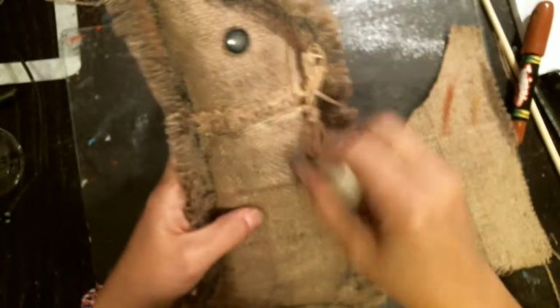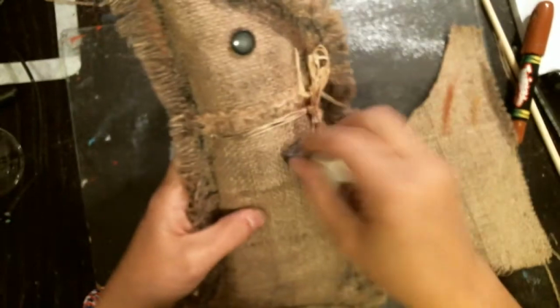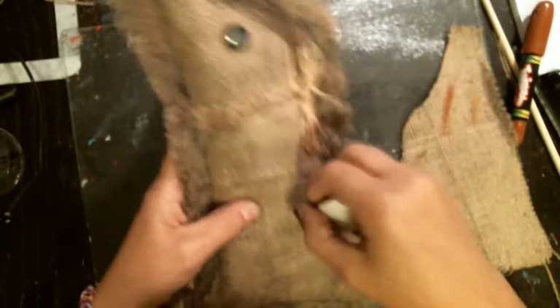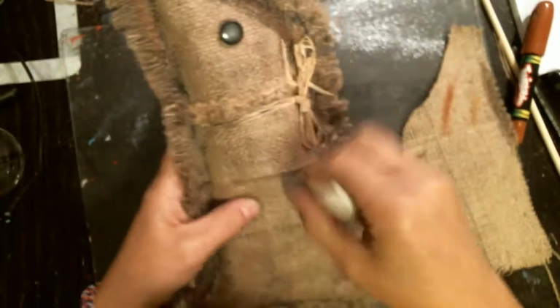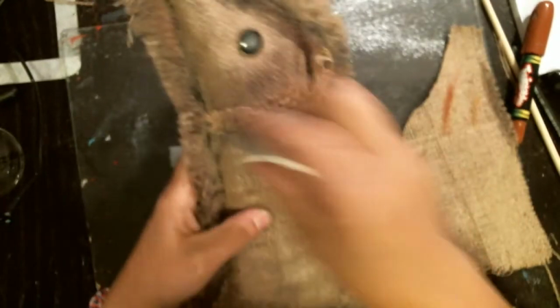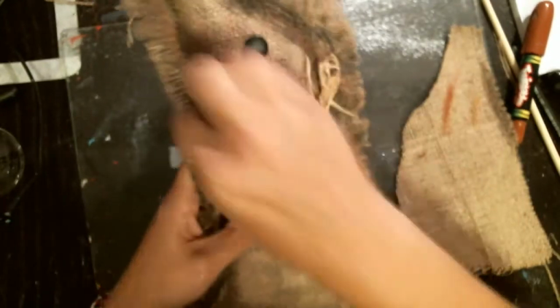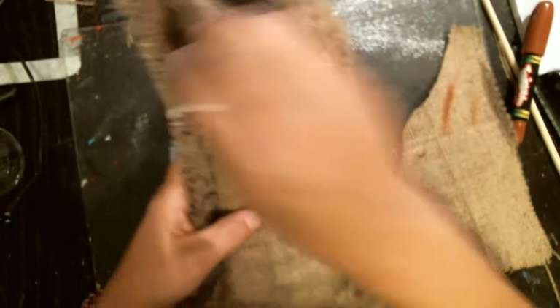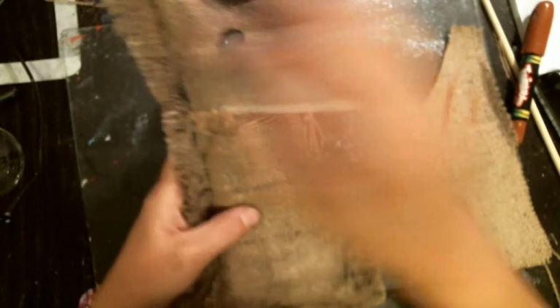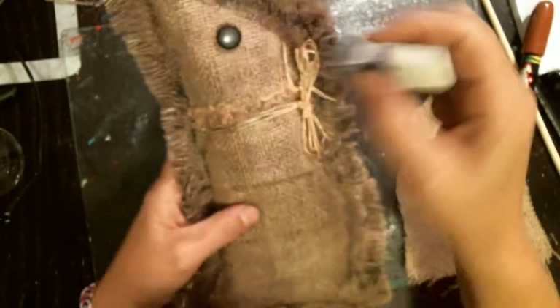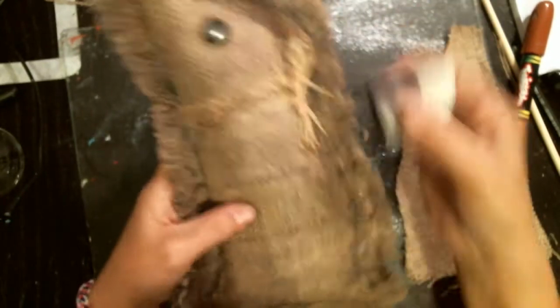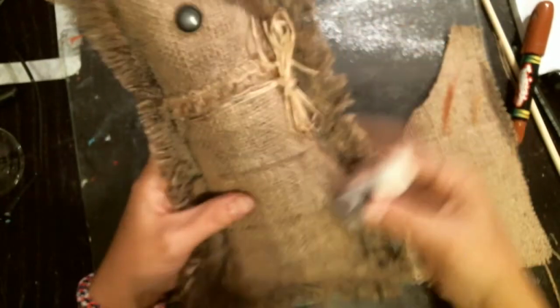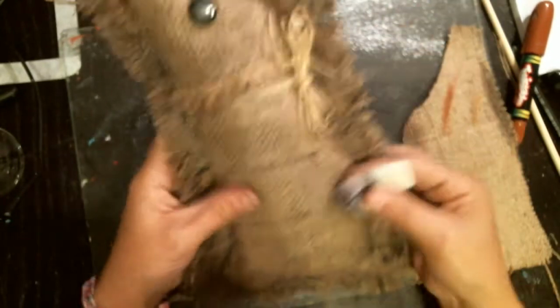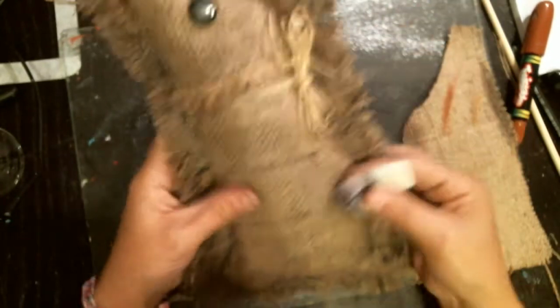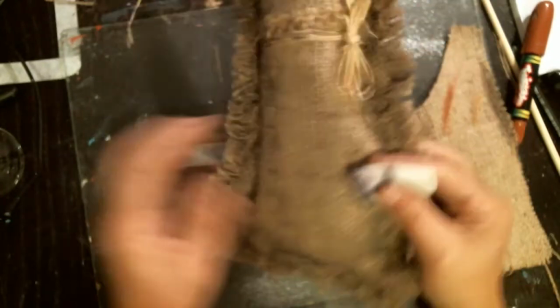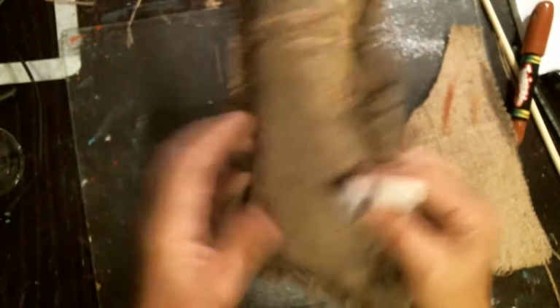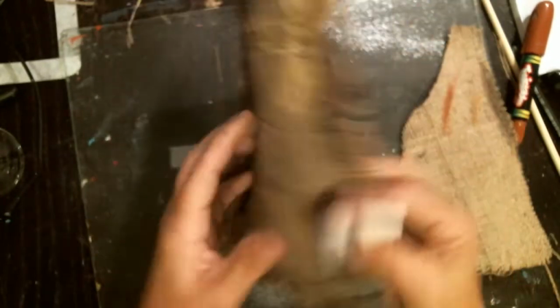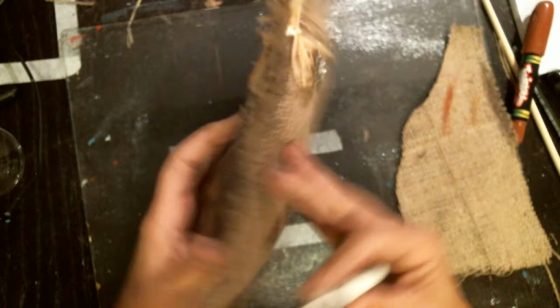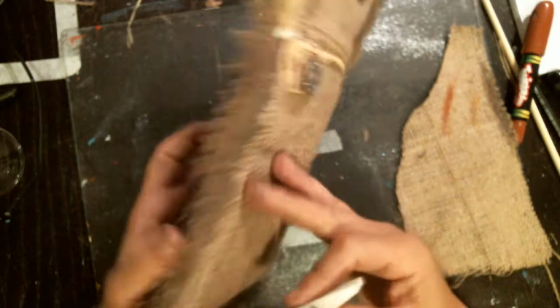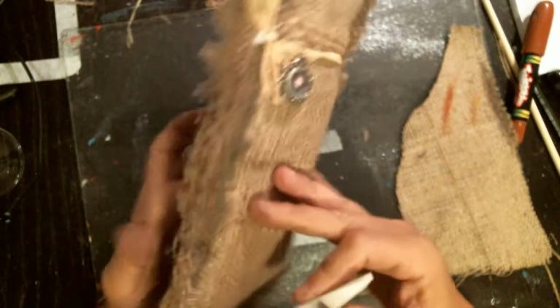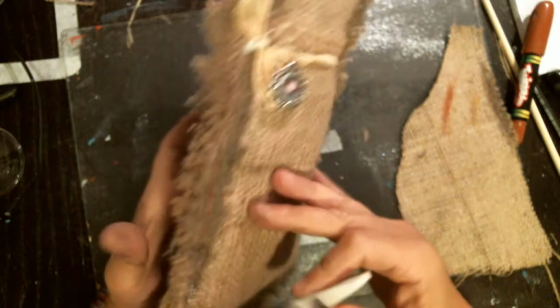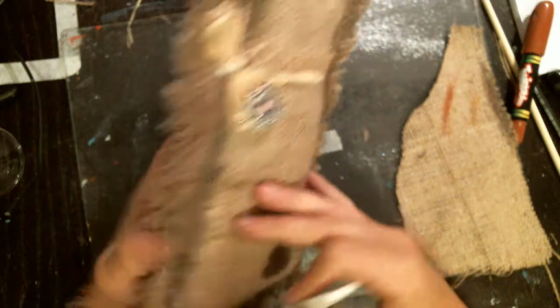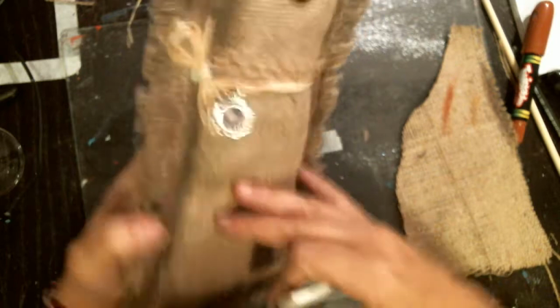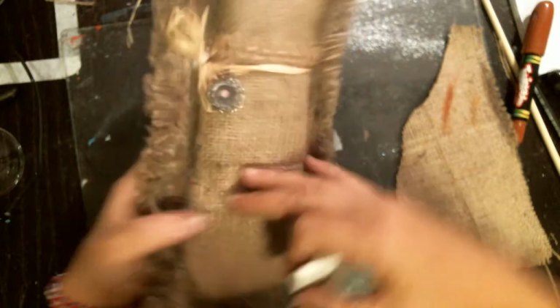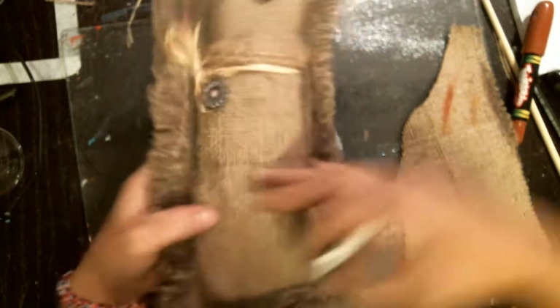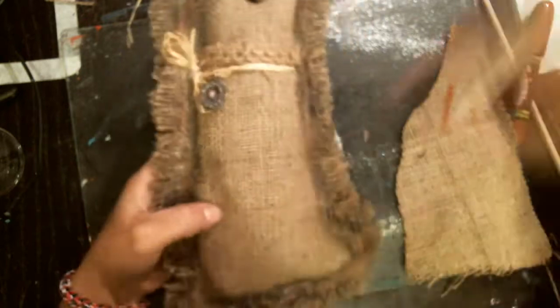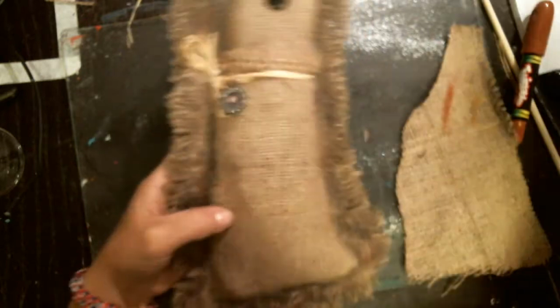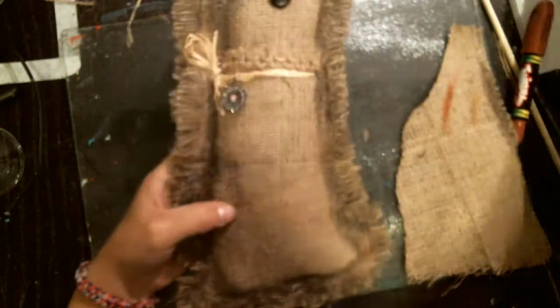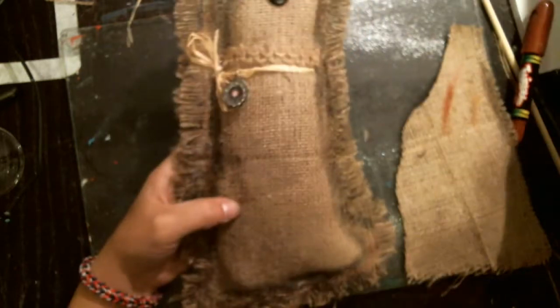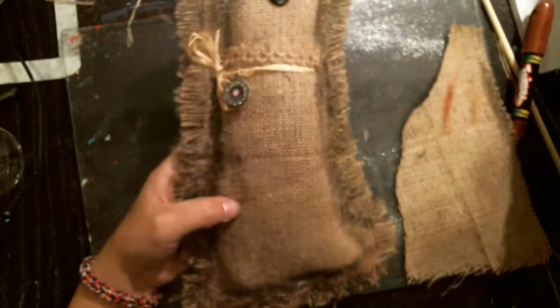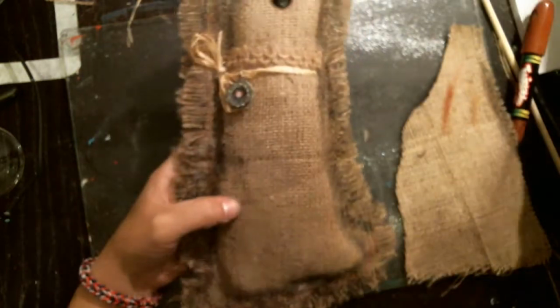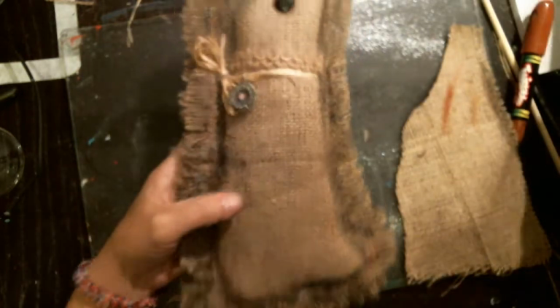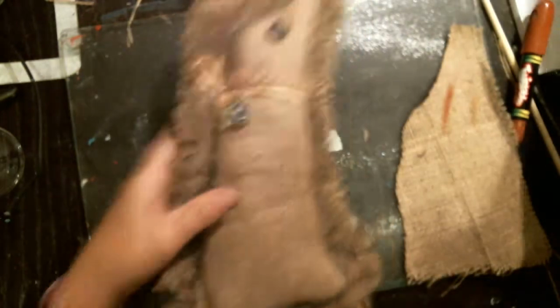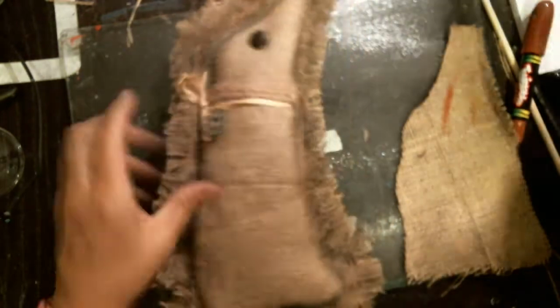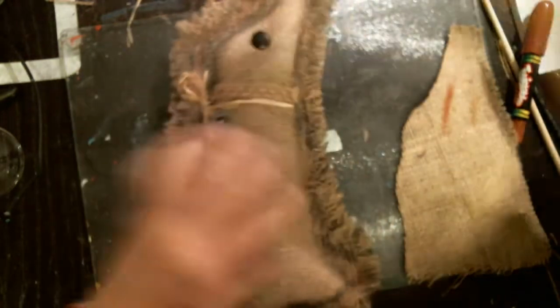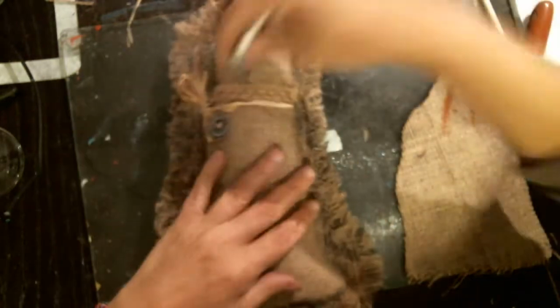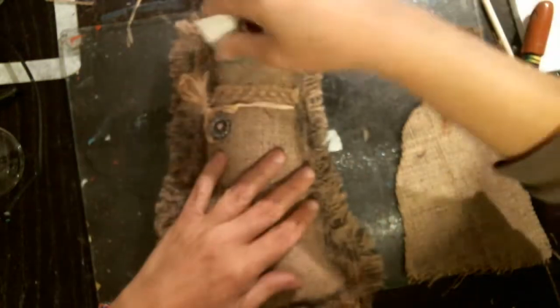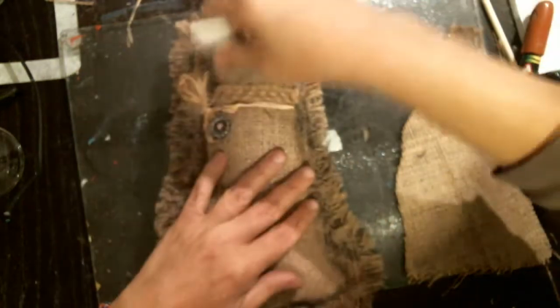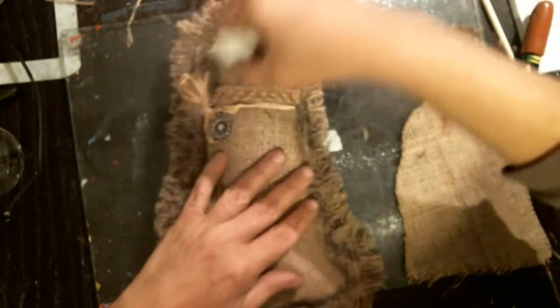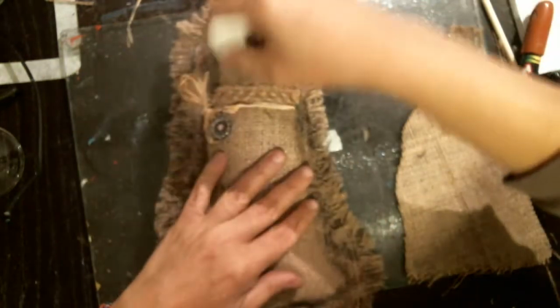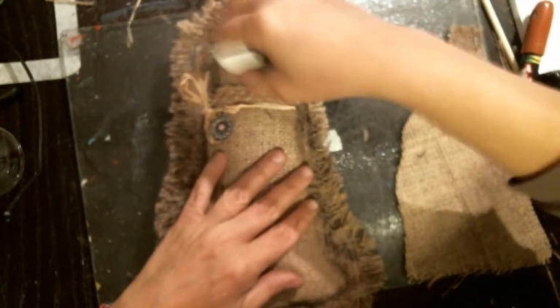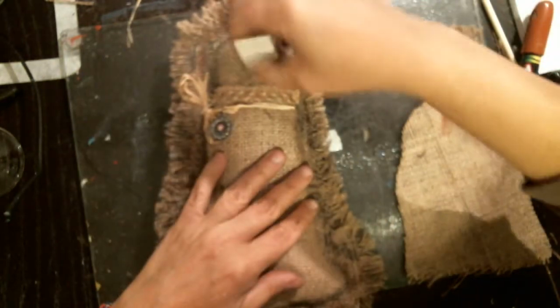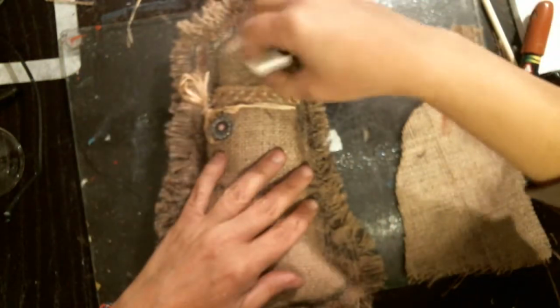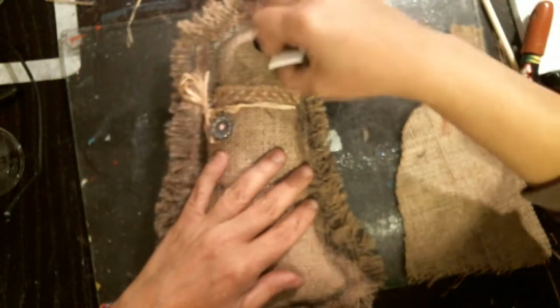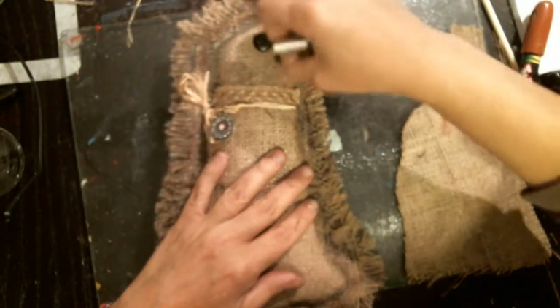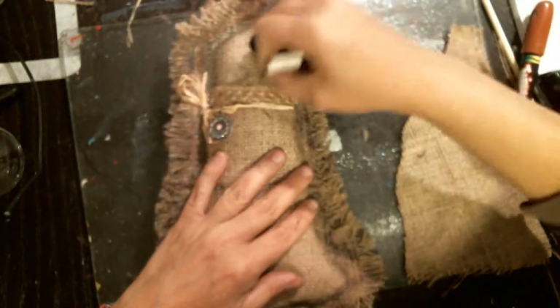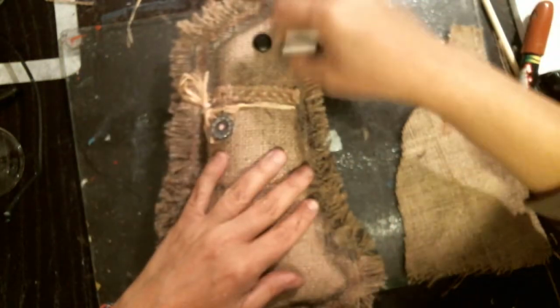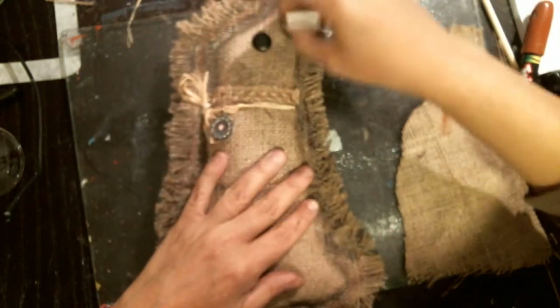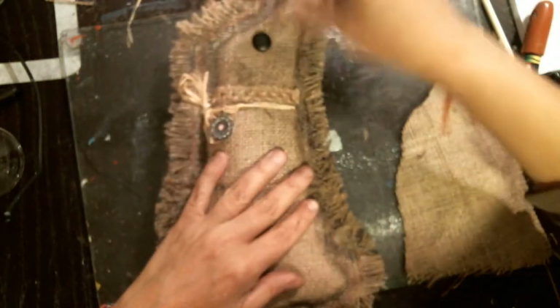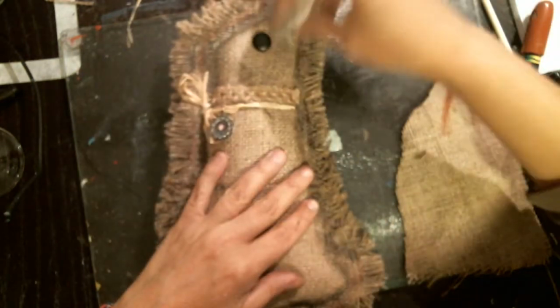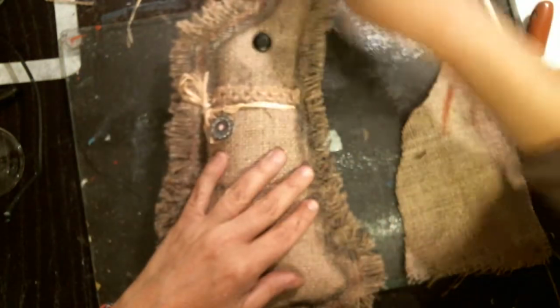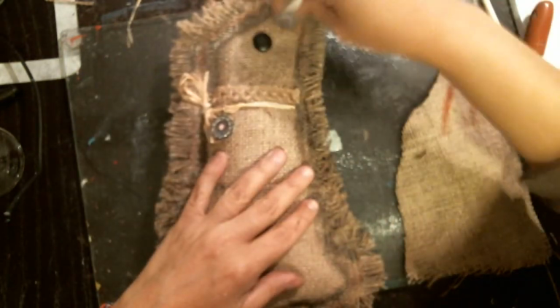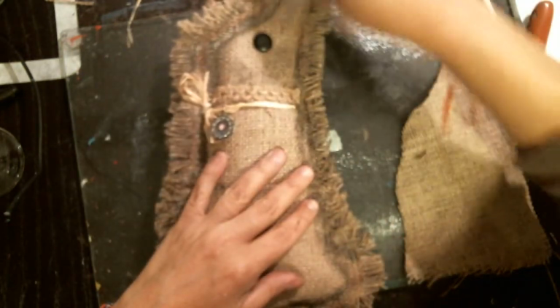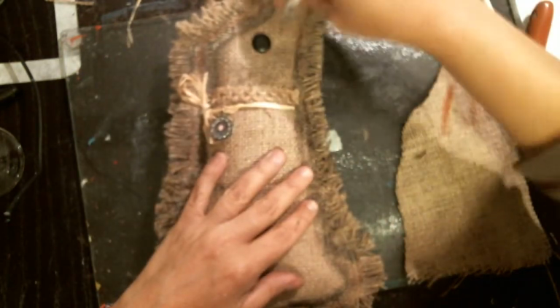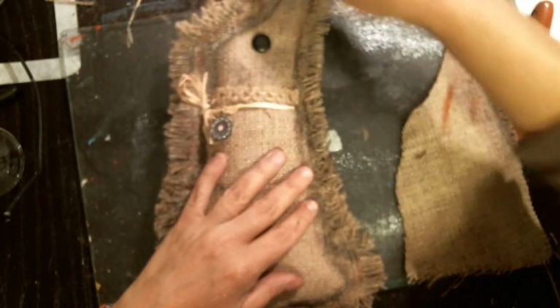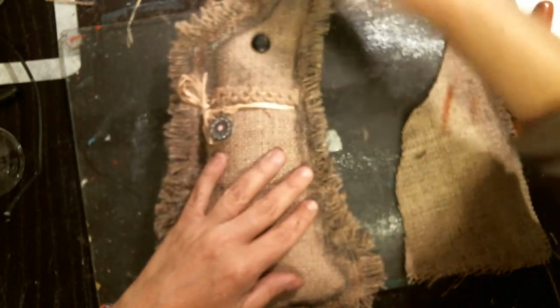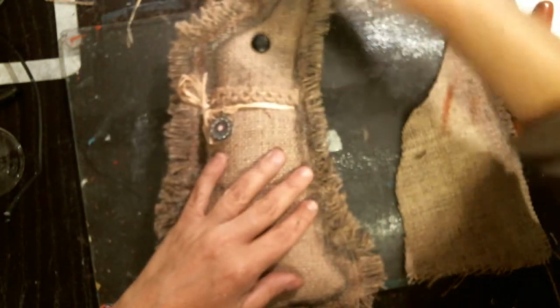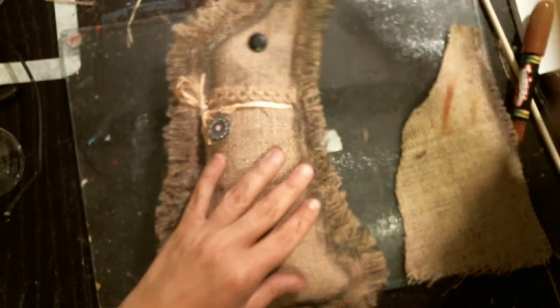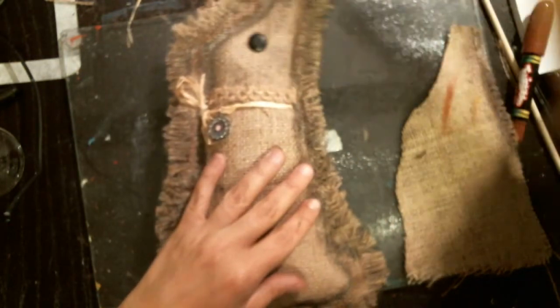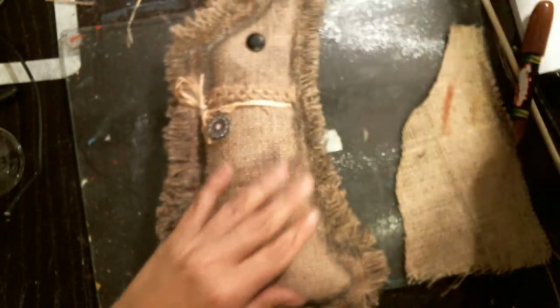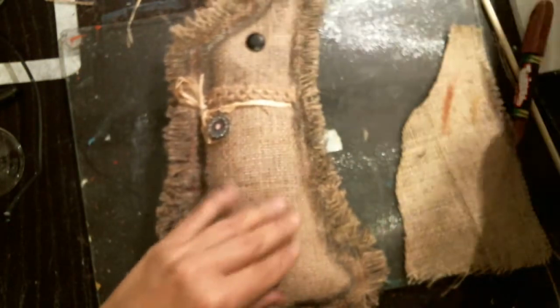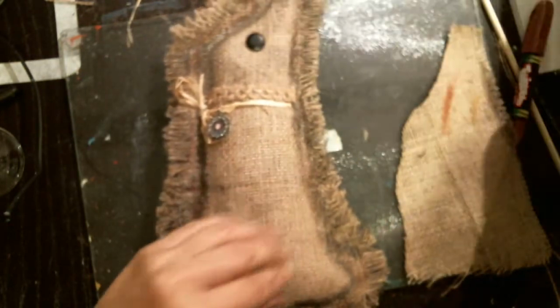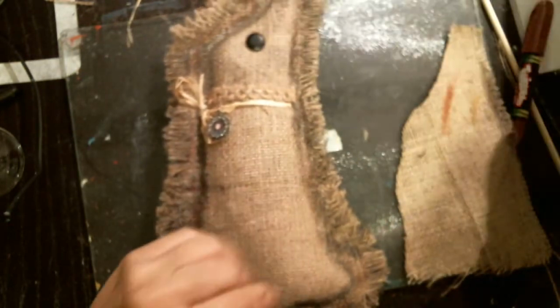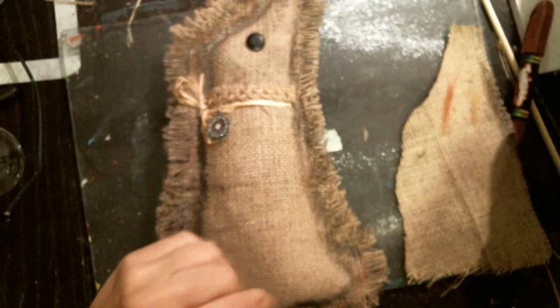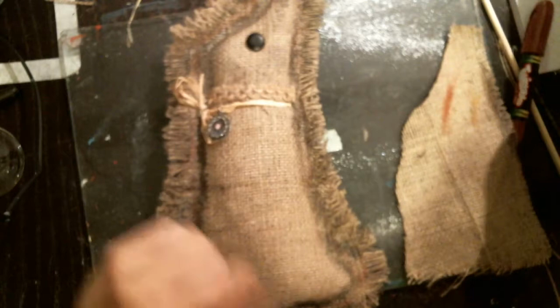I'm just grunging him up a little bit more with that archival ink.